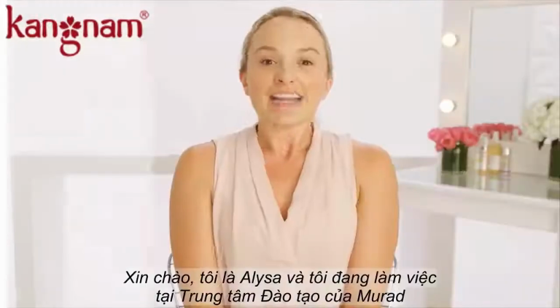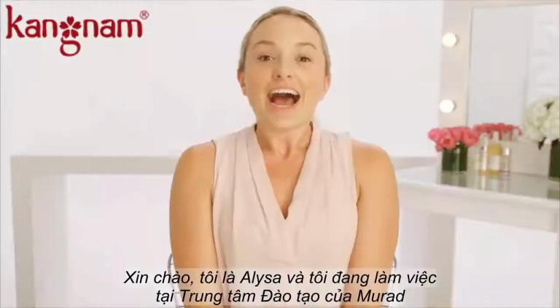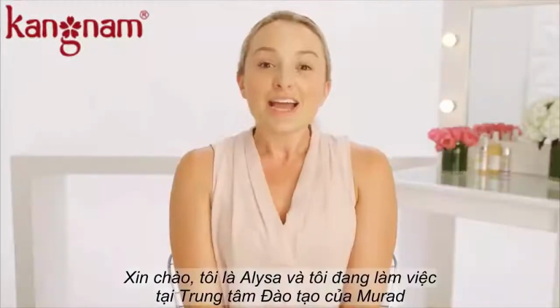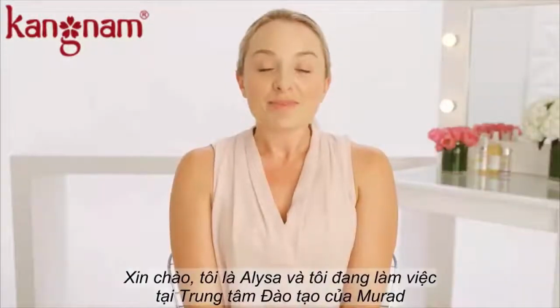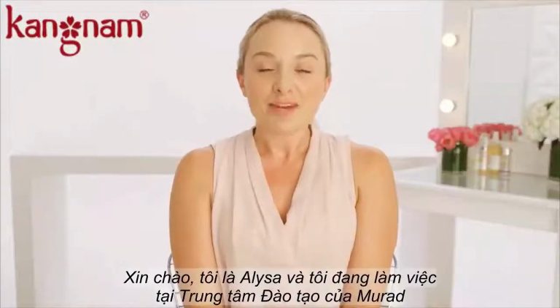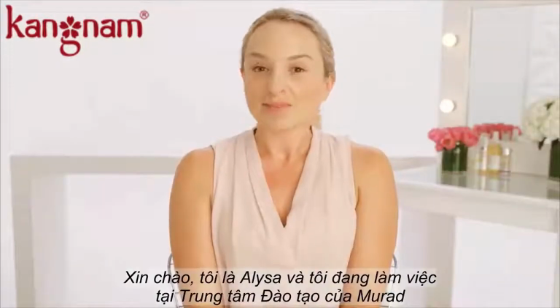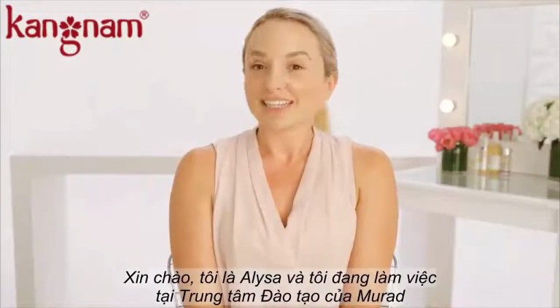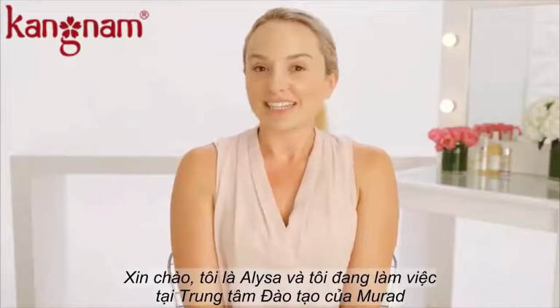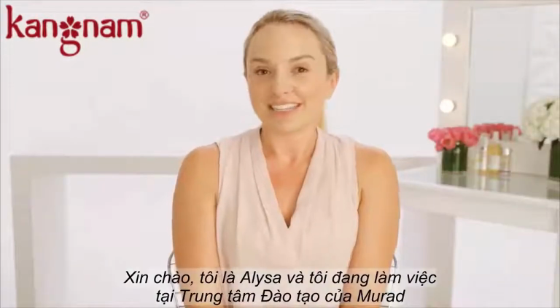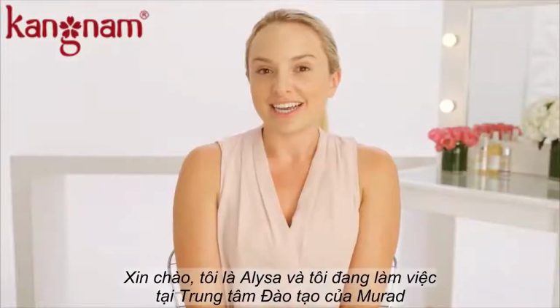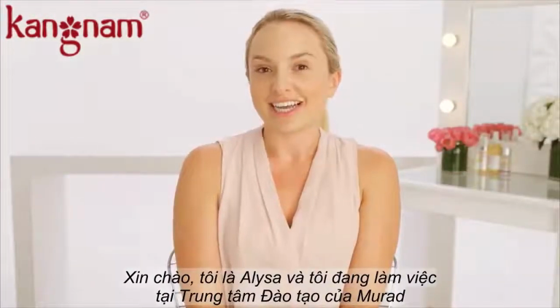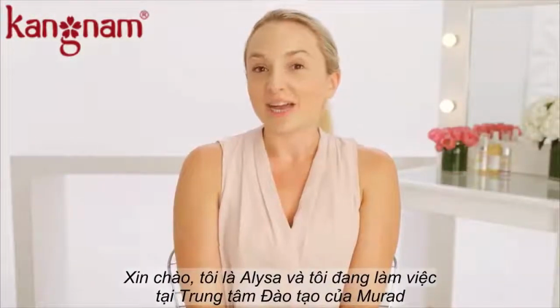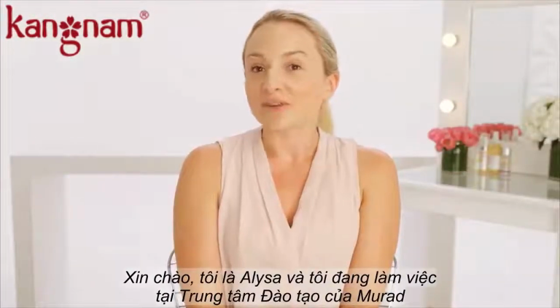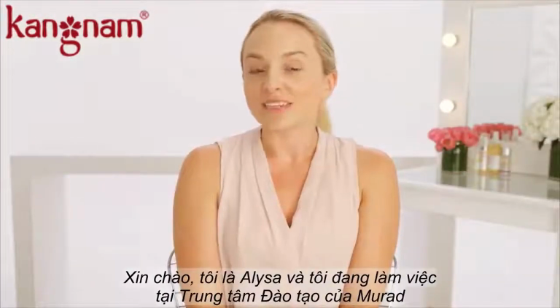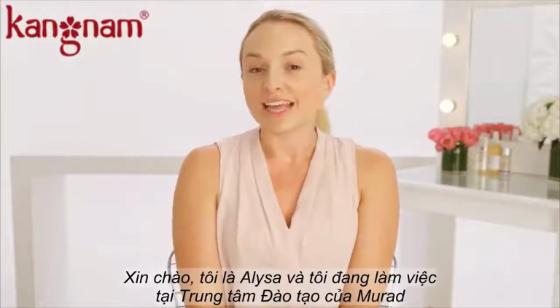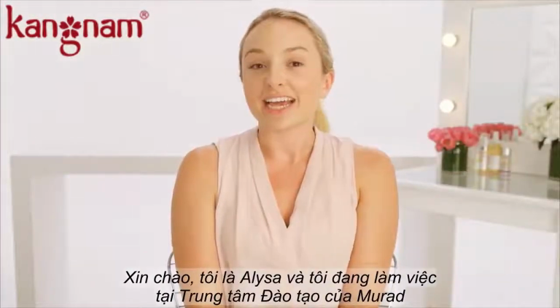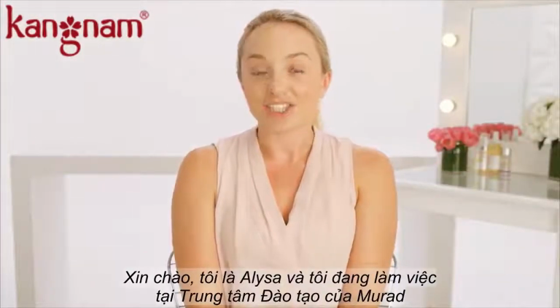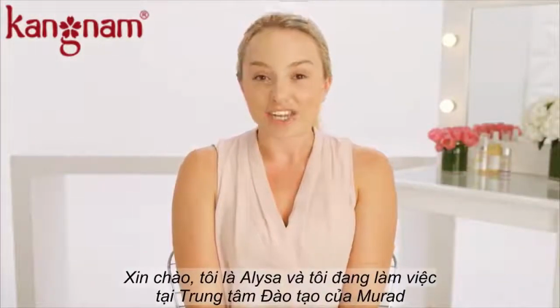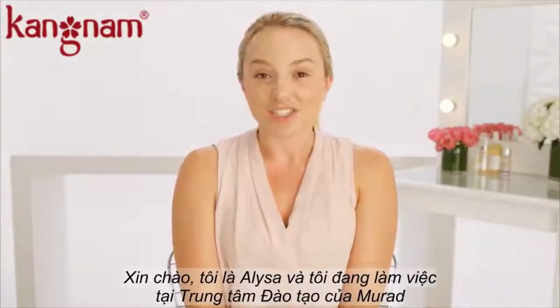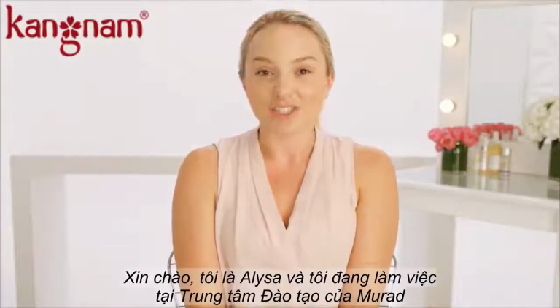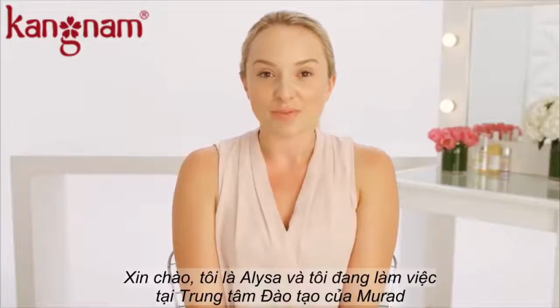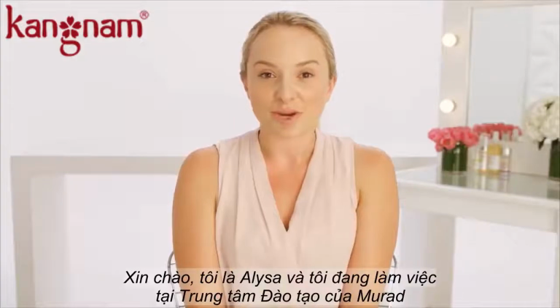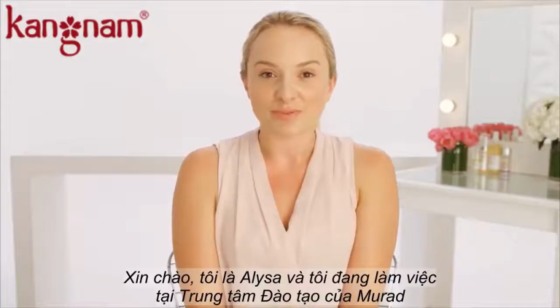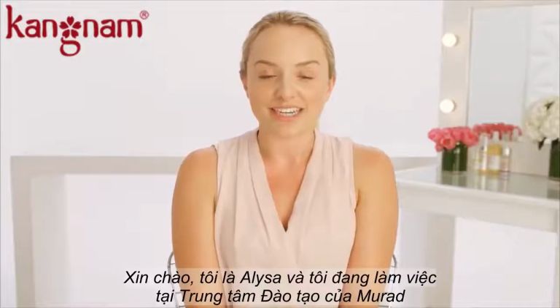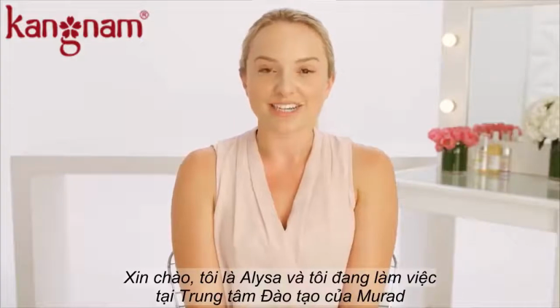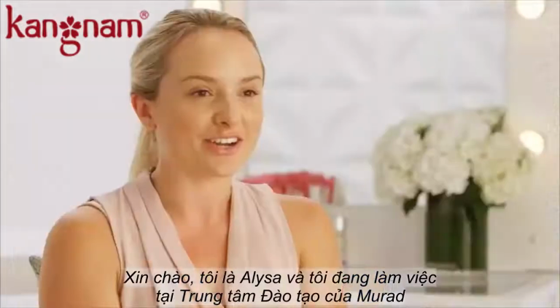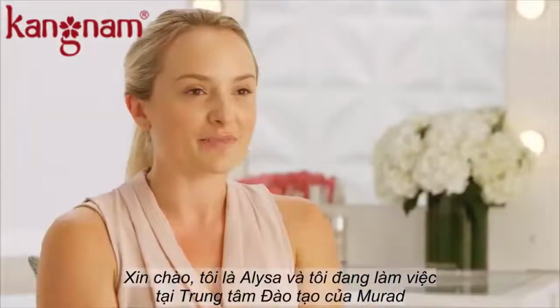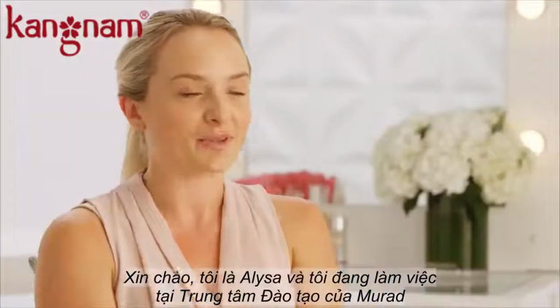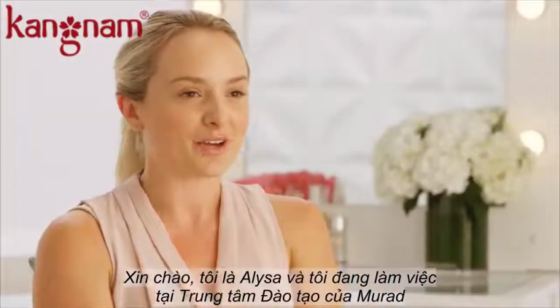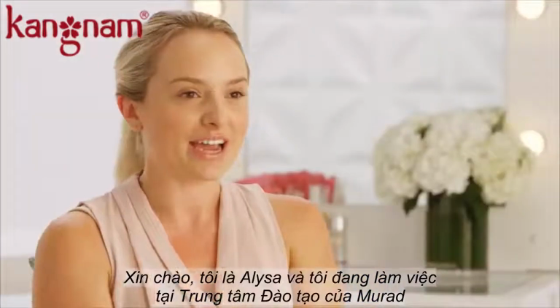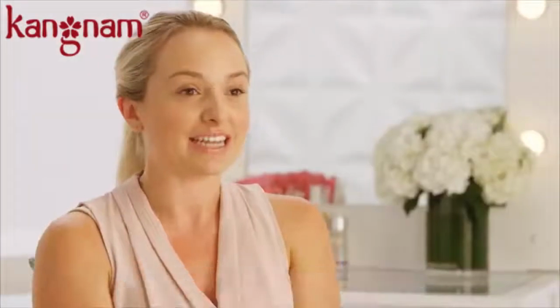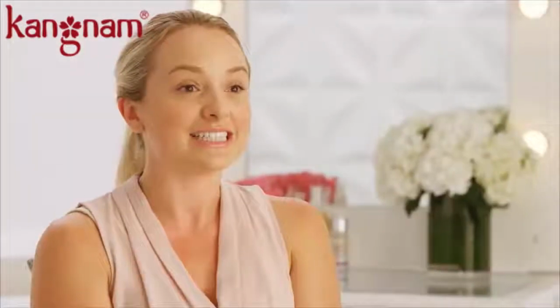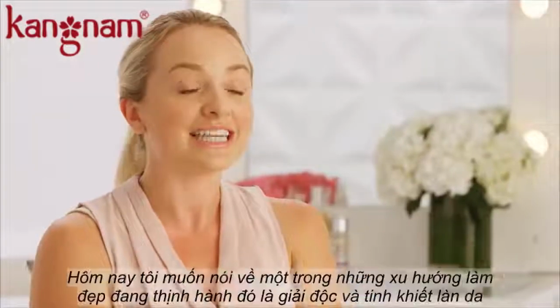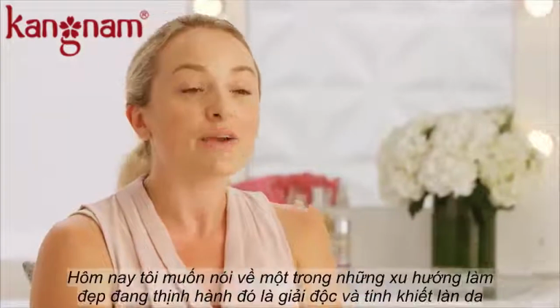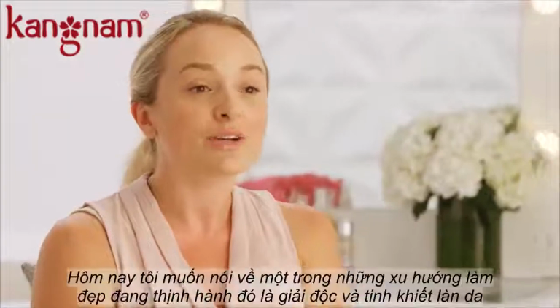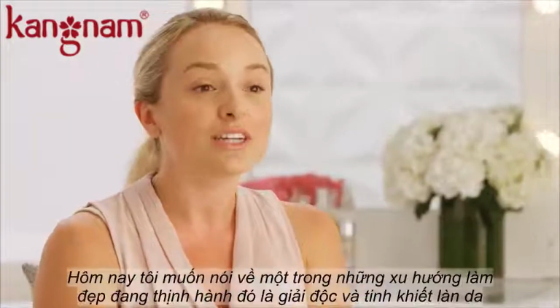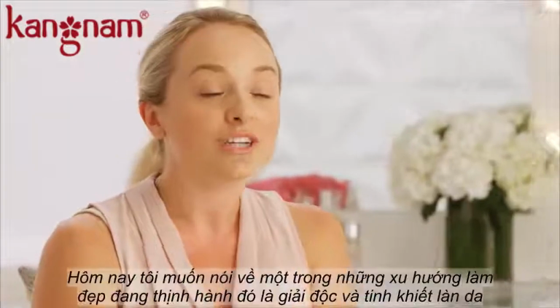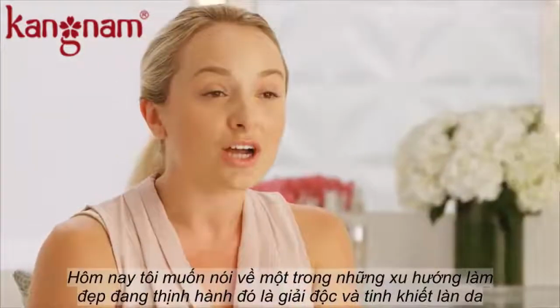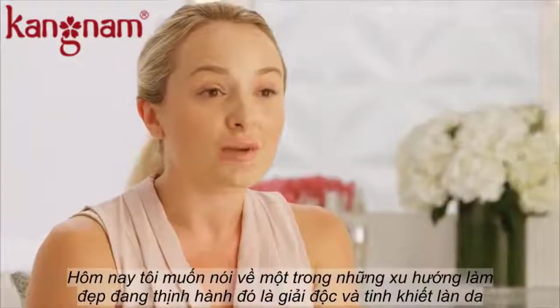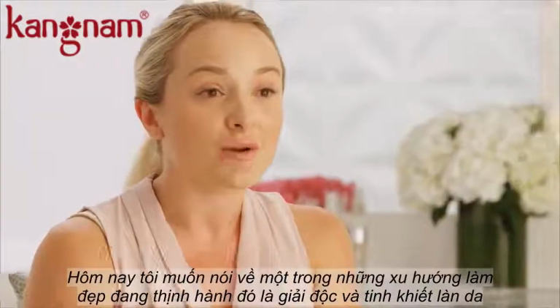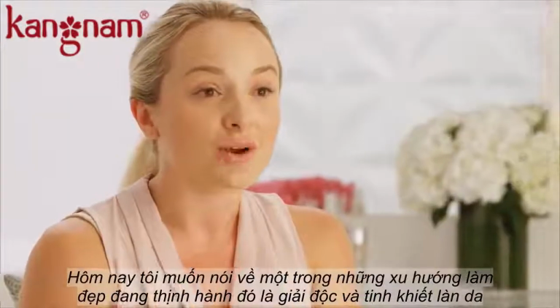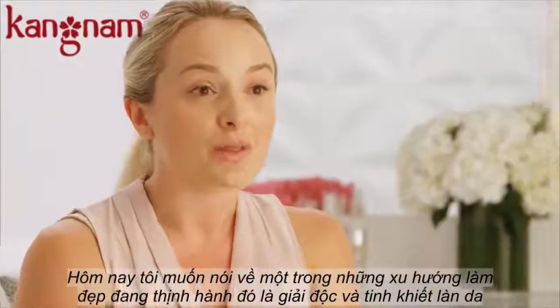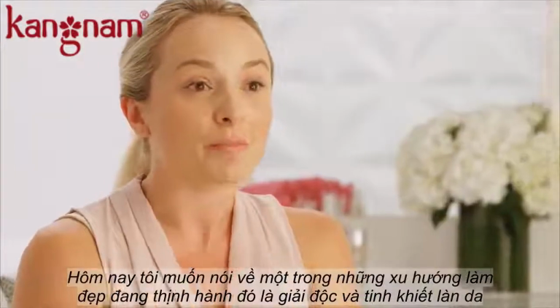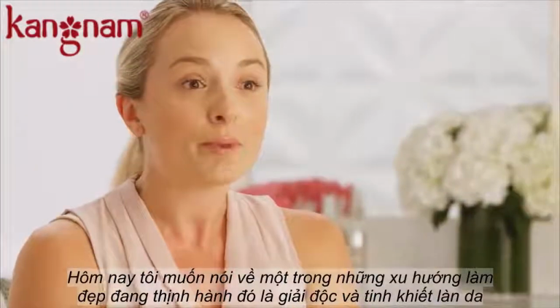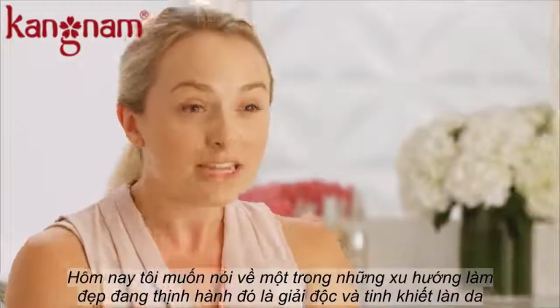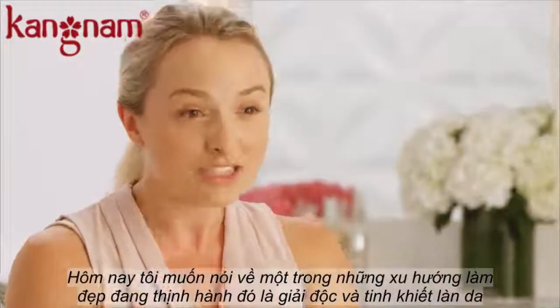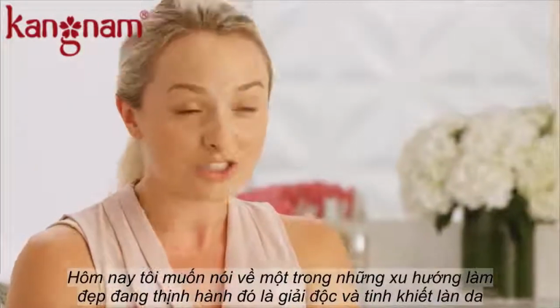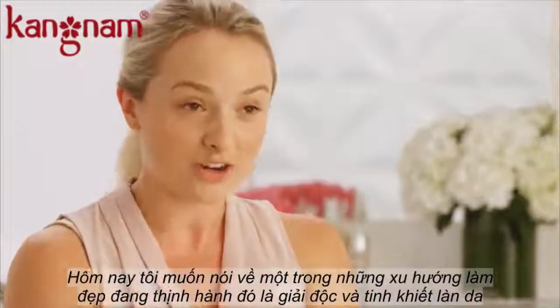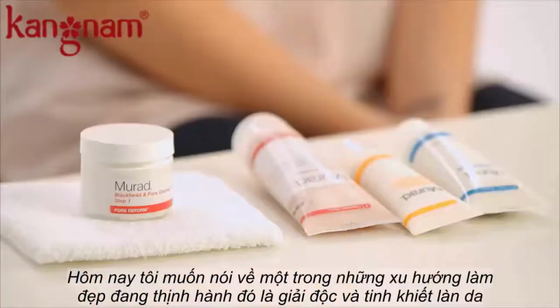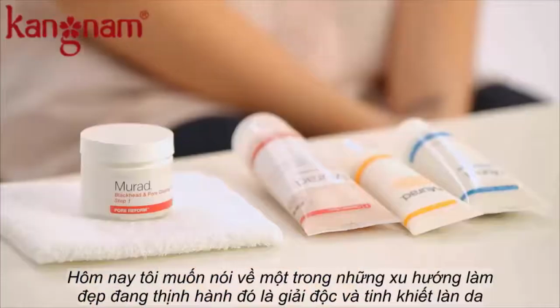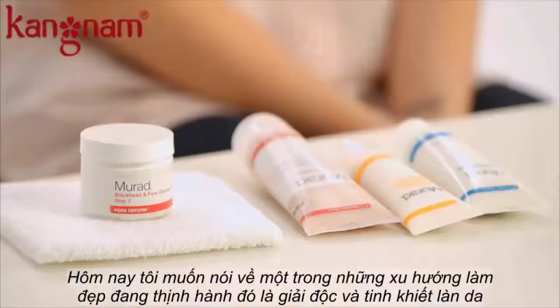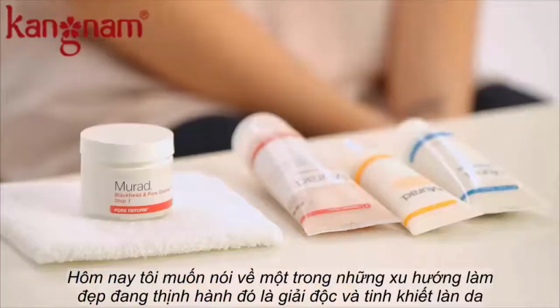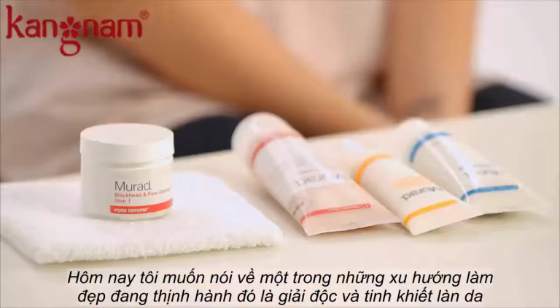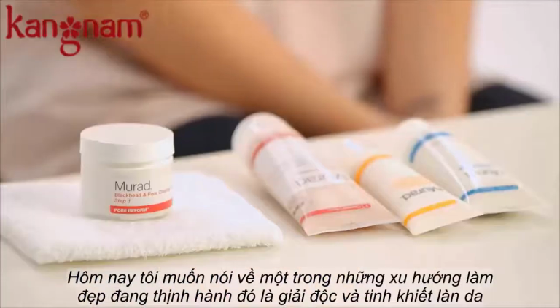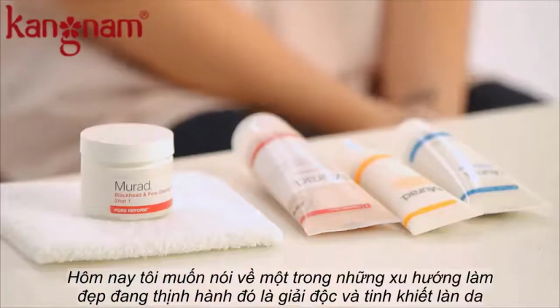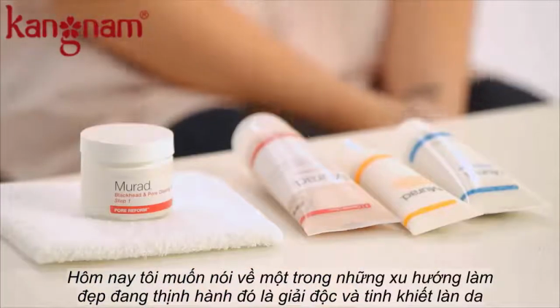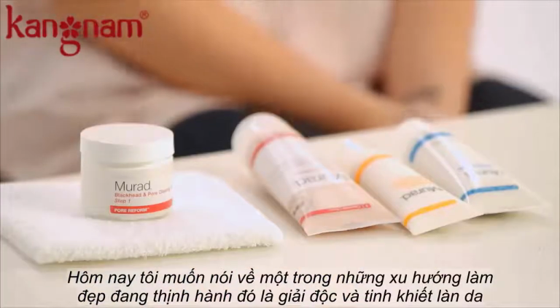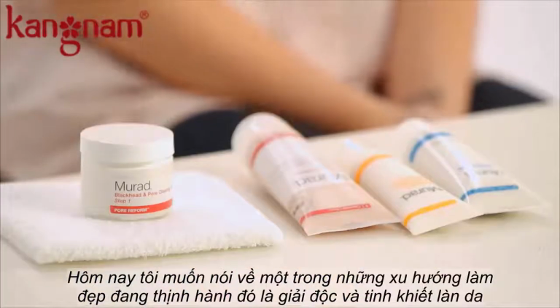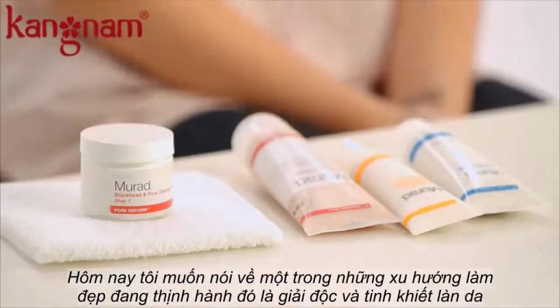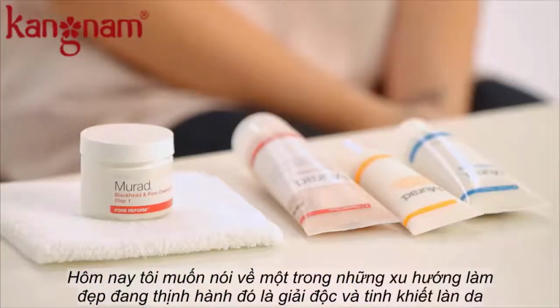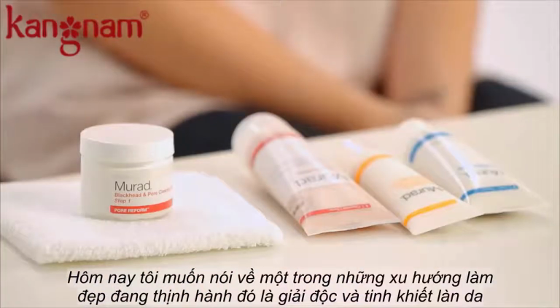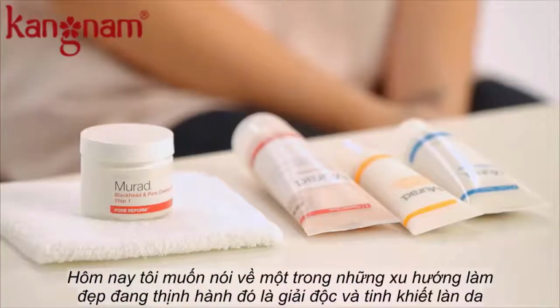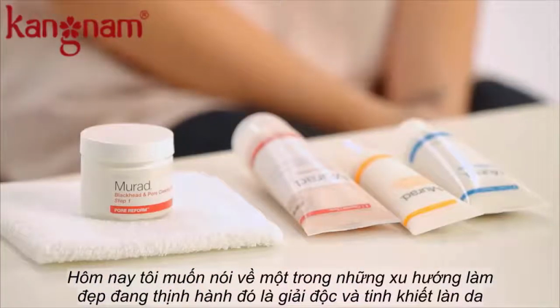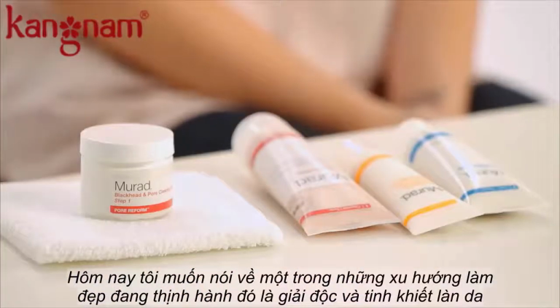Hi, my name is Alyssa and I work in the education department here at Murad. Today we're going to talk about one of the biggest trends, which is skin detoxing.